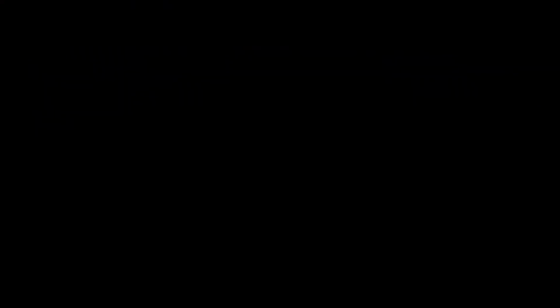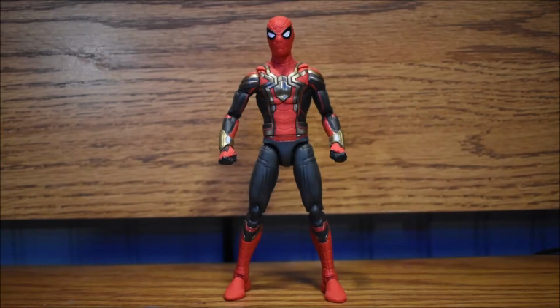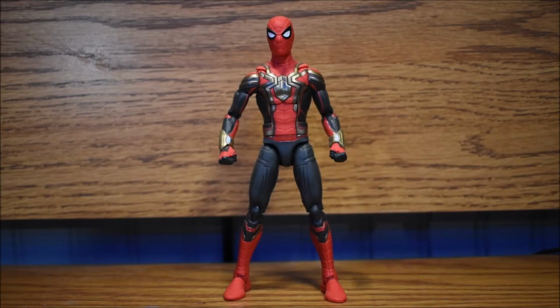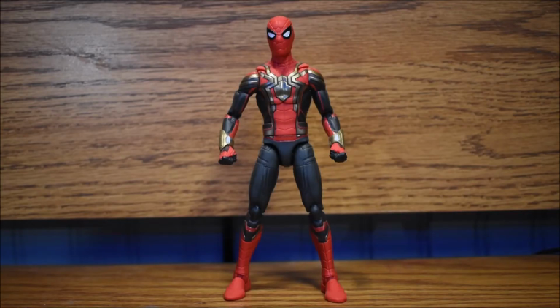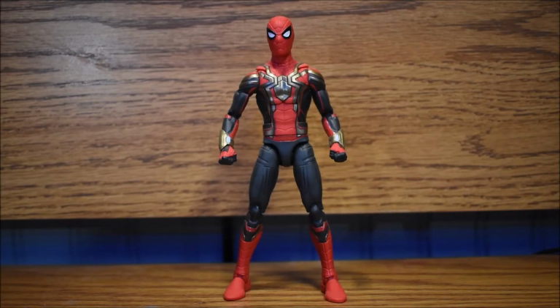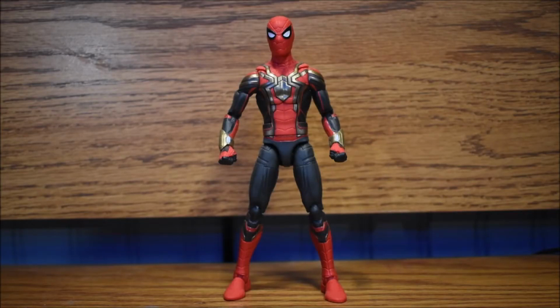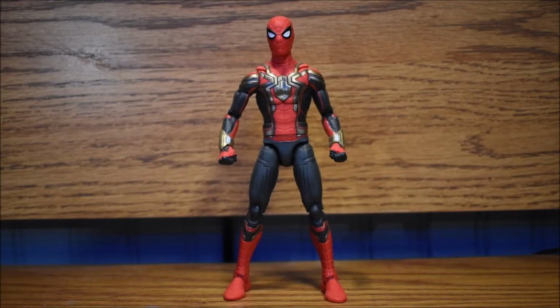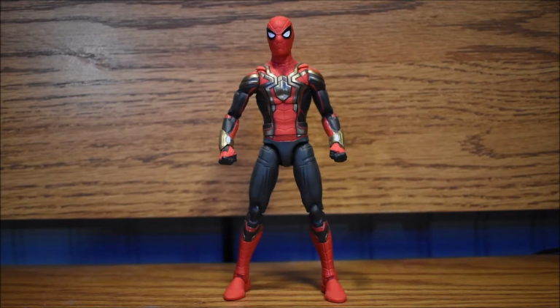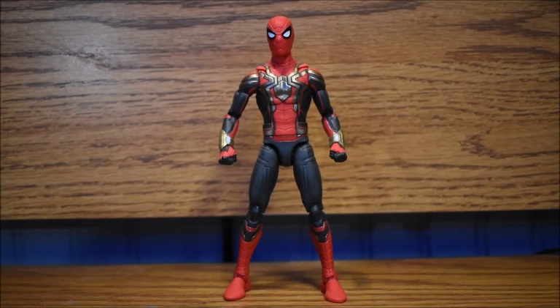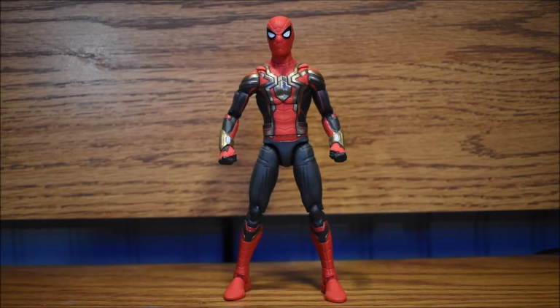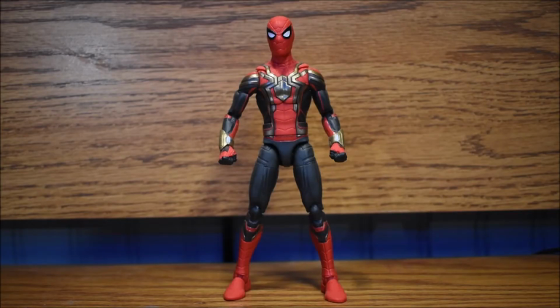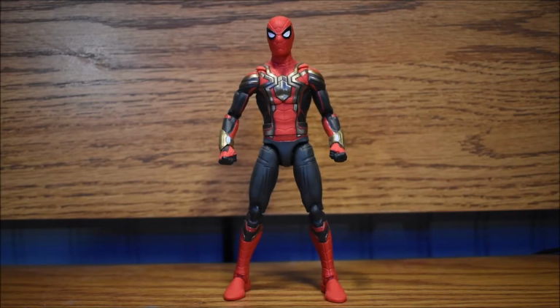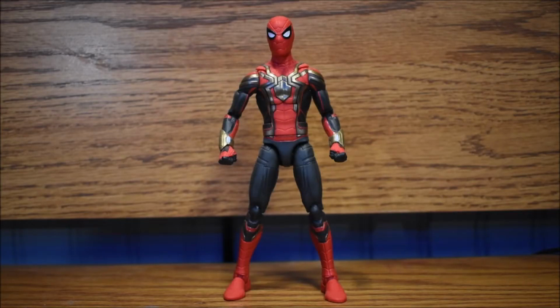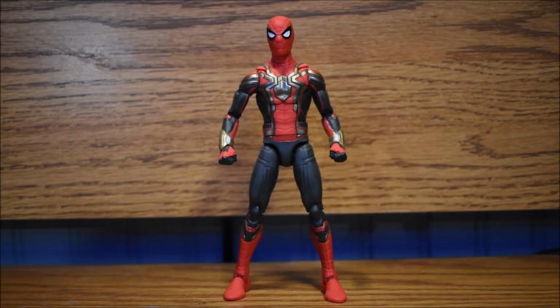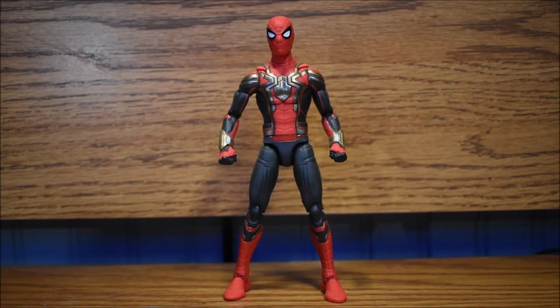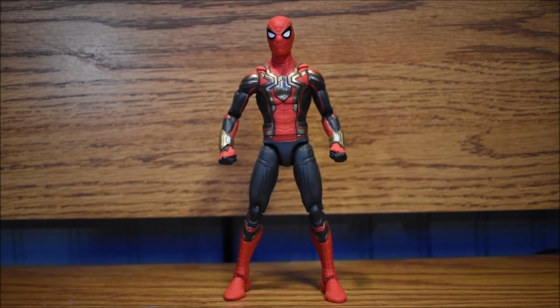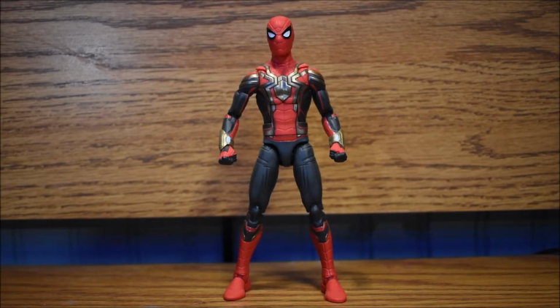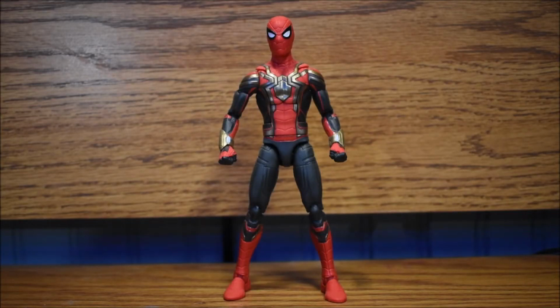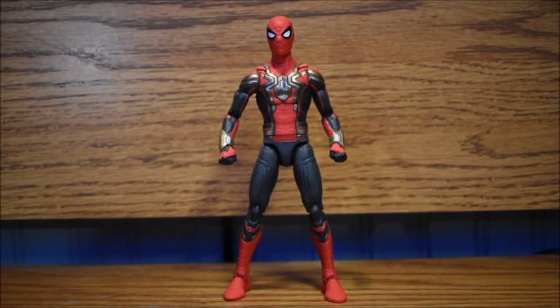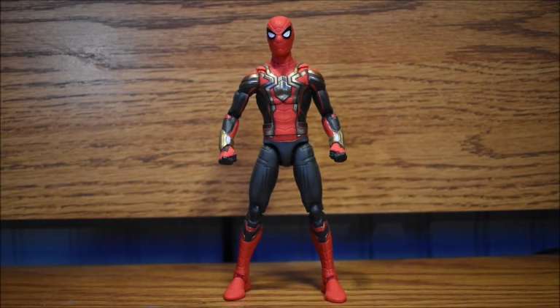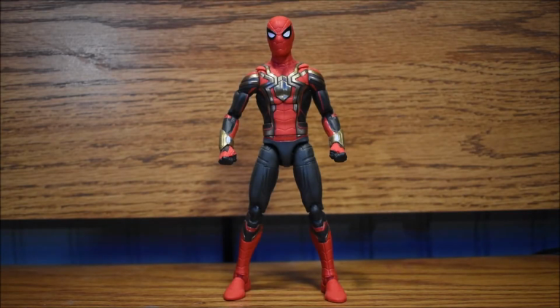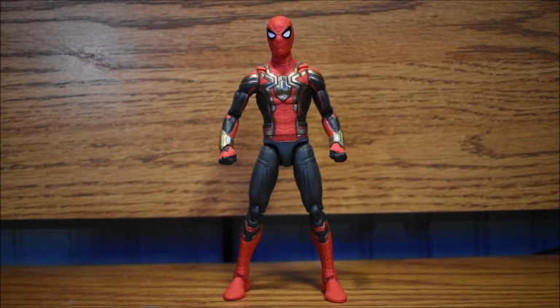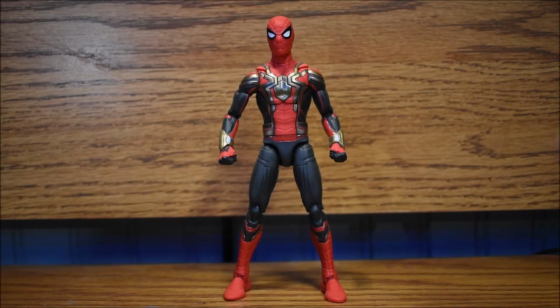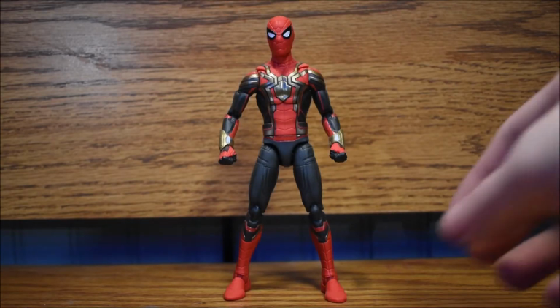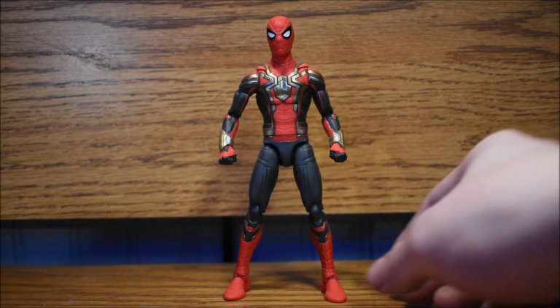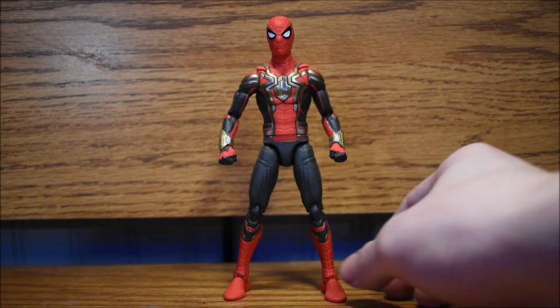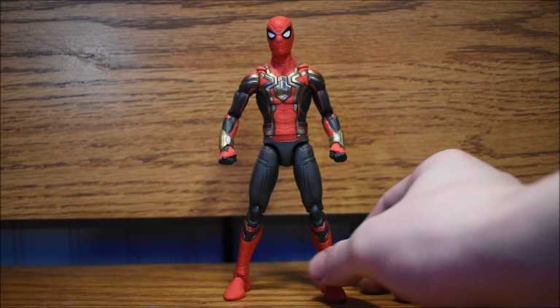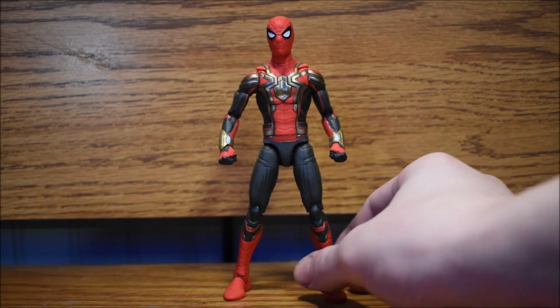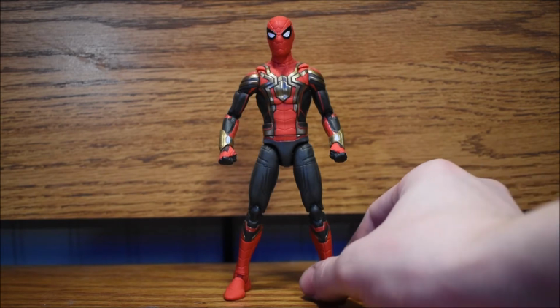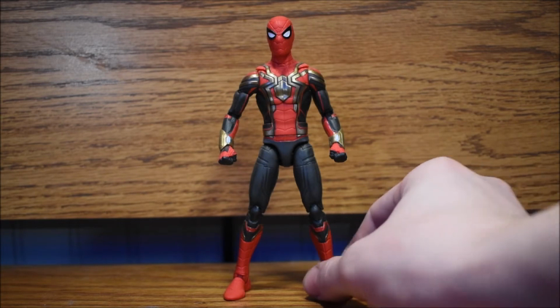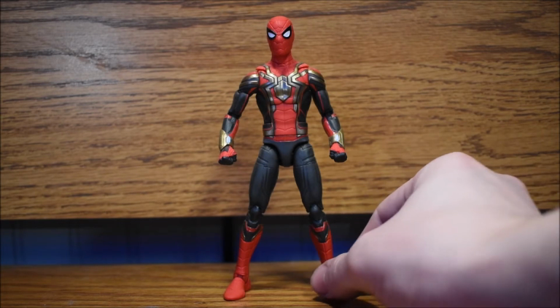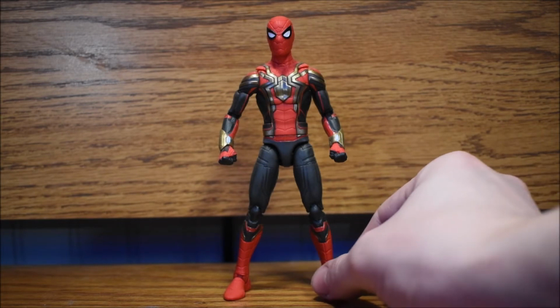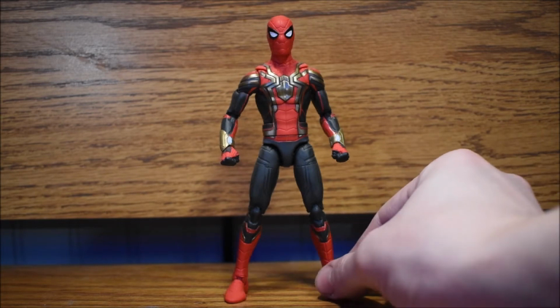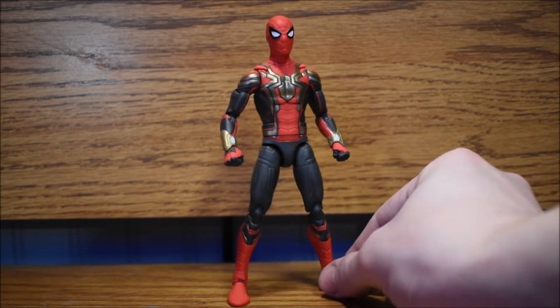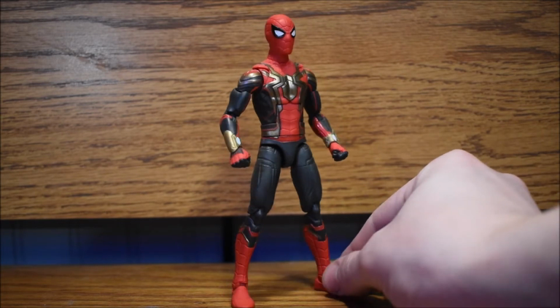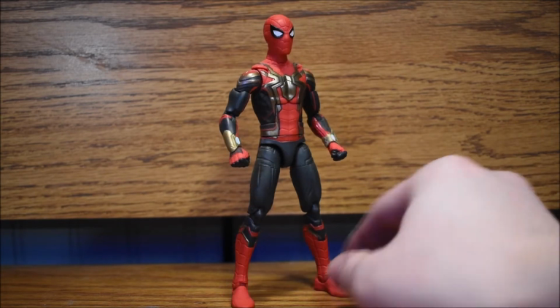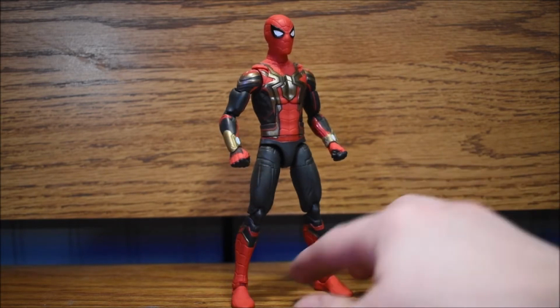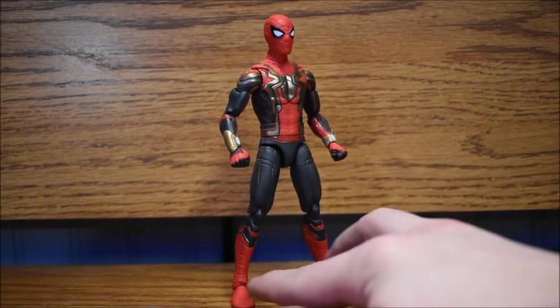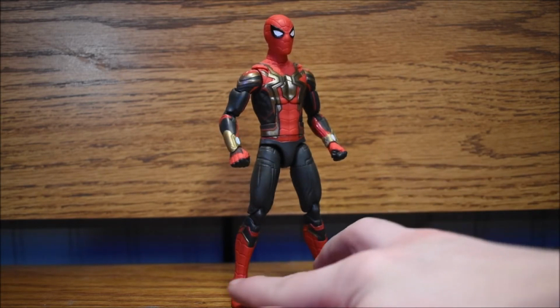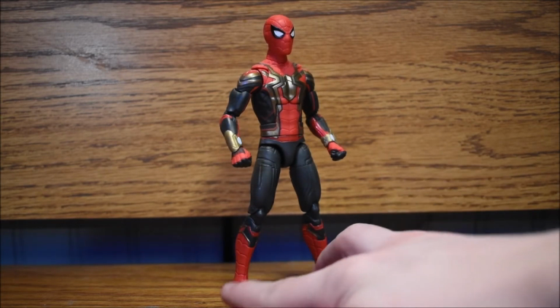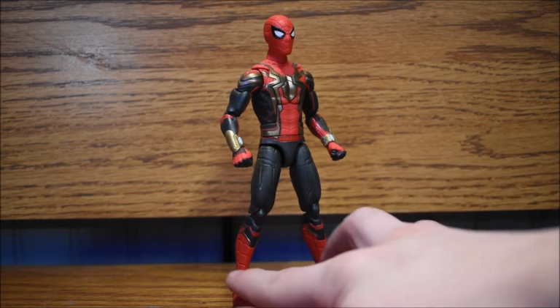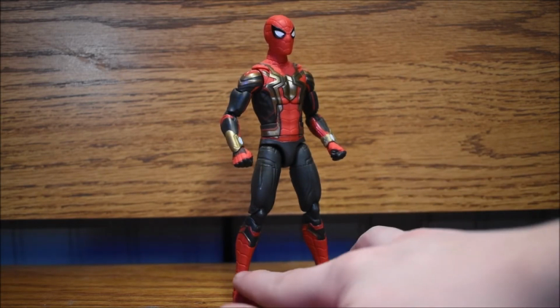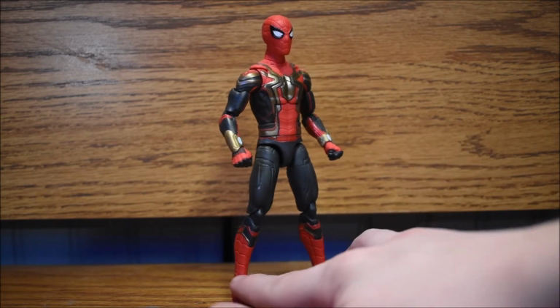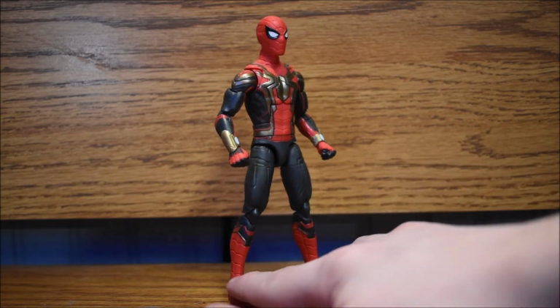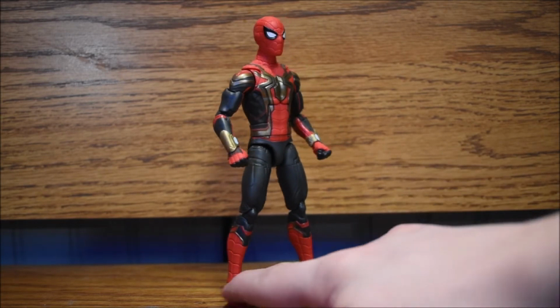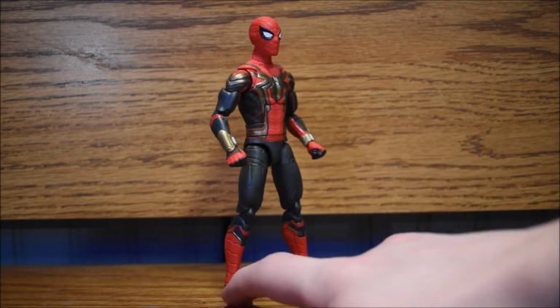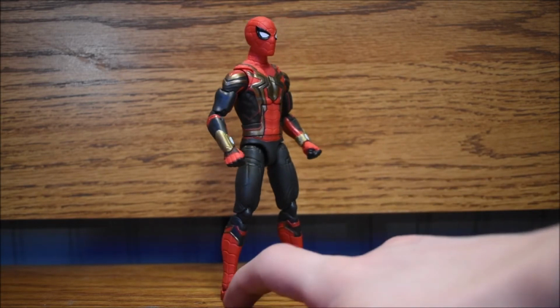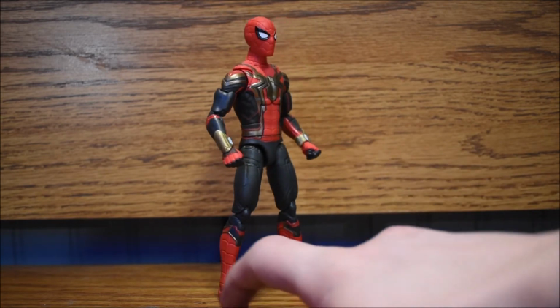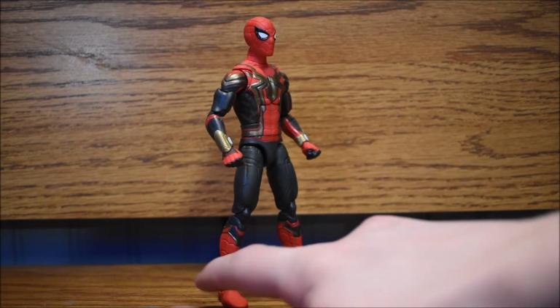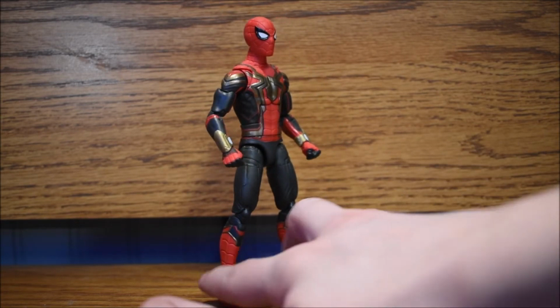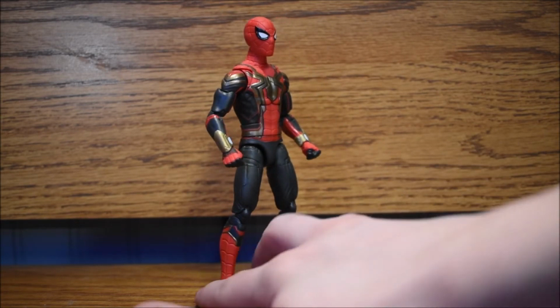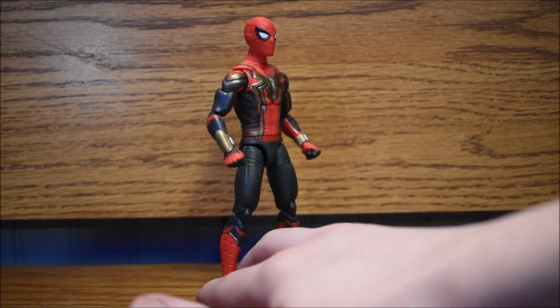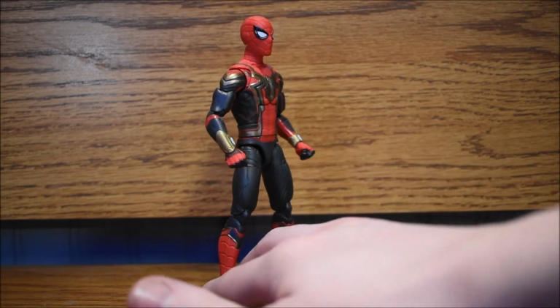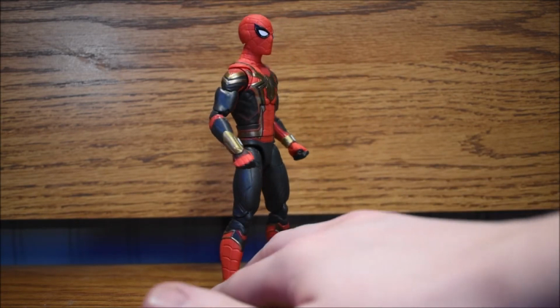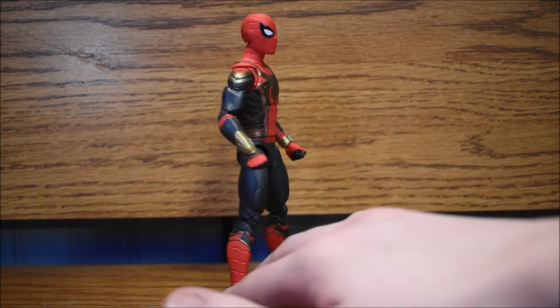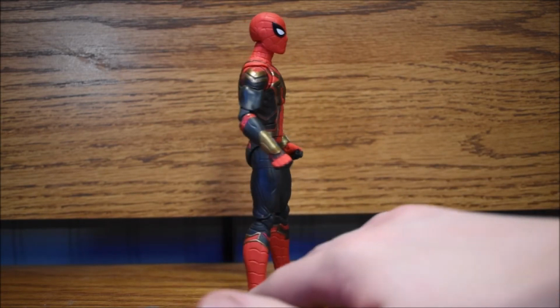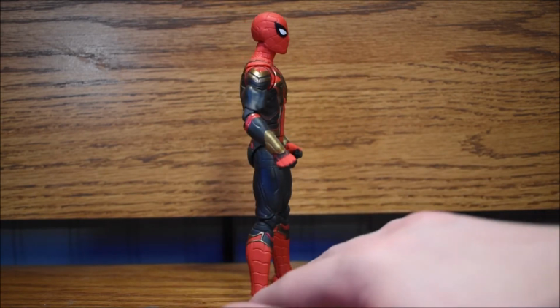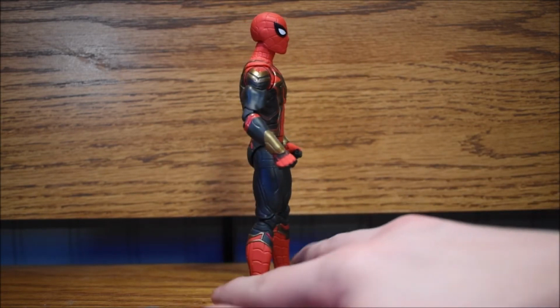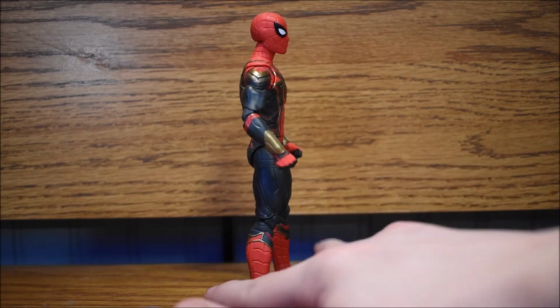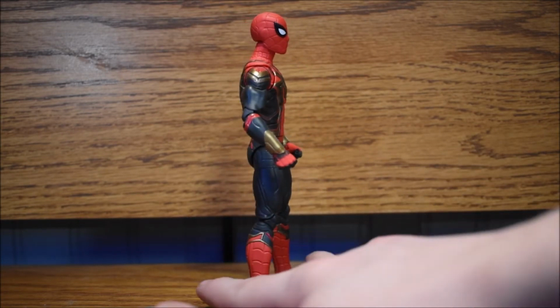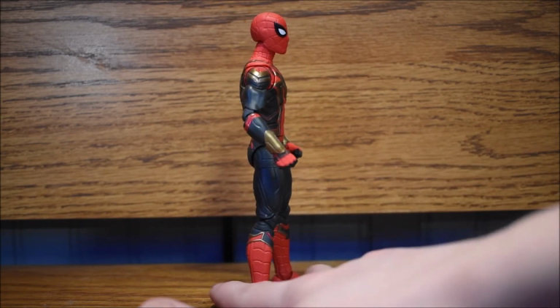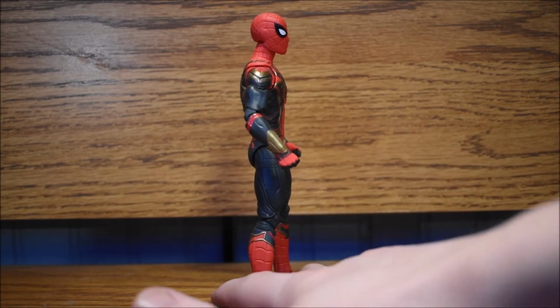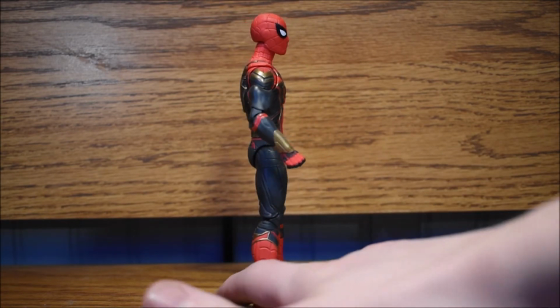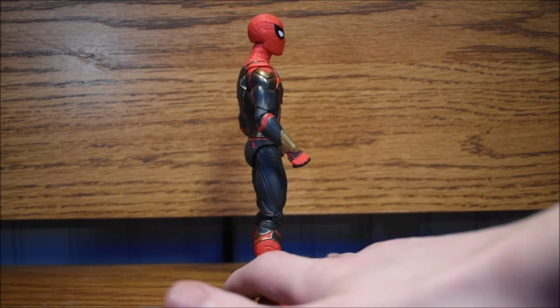What's up YouTube? Today we got another review for you. It's another Marvel Legends Spider-Man figure, but this time it's from No Way Home.